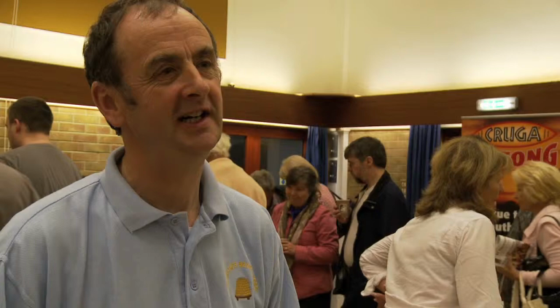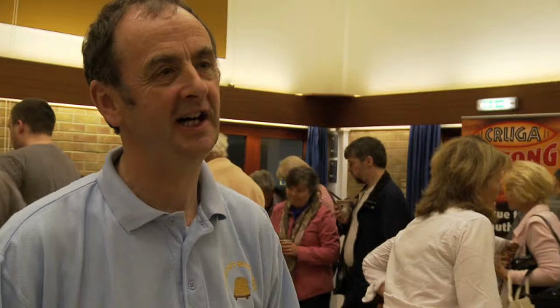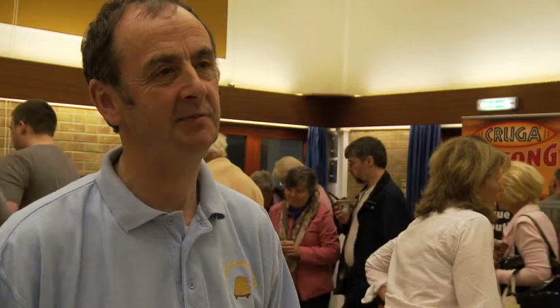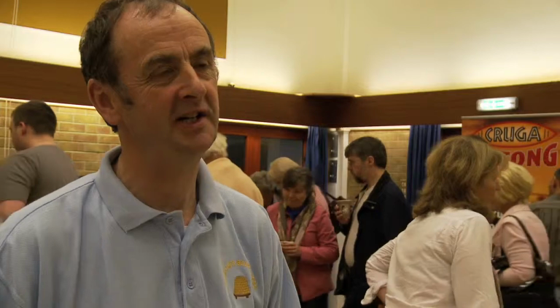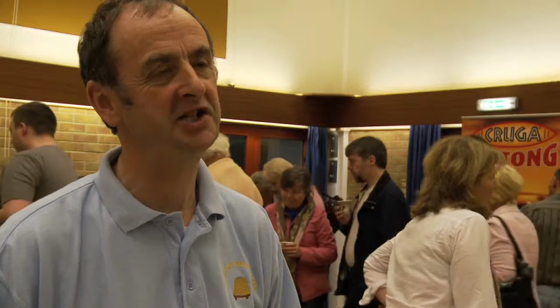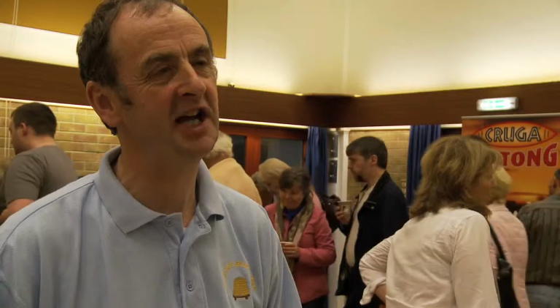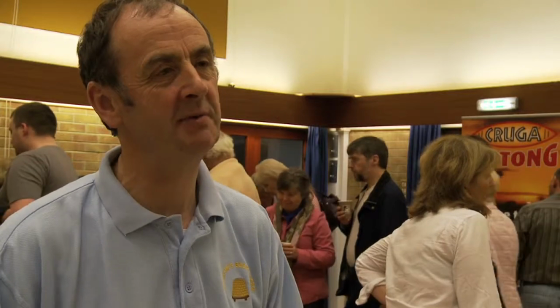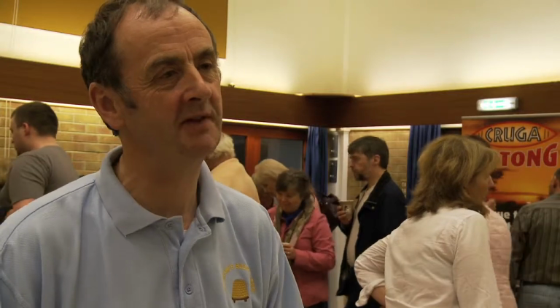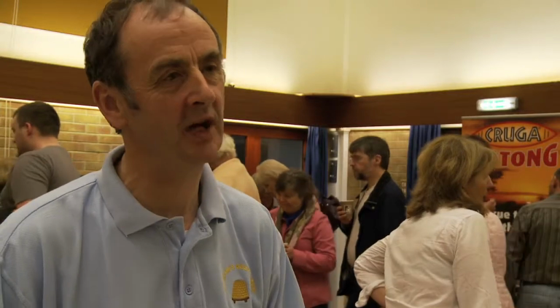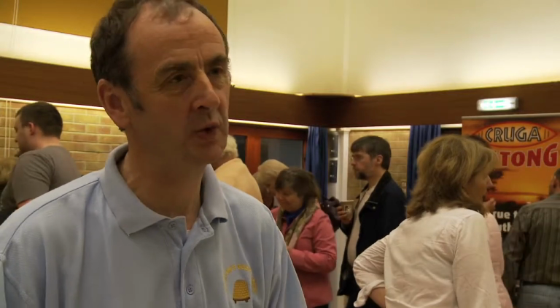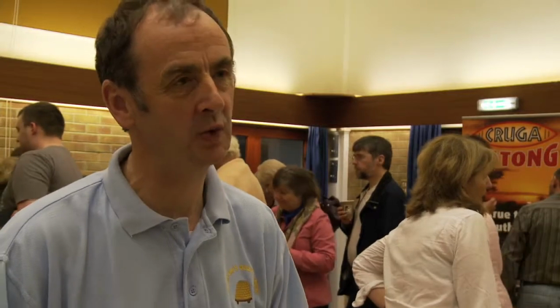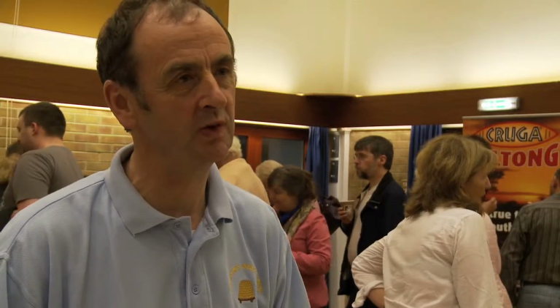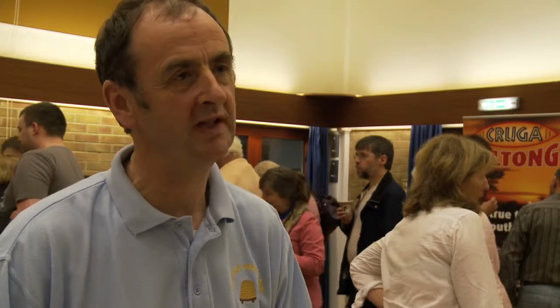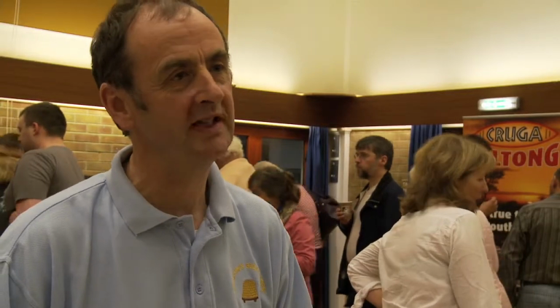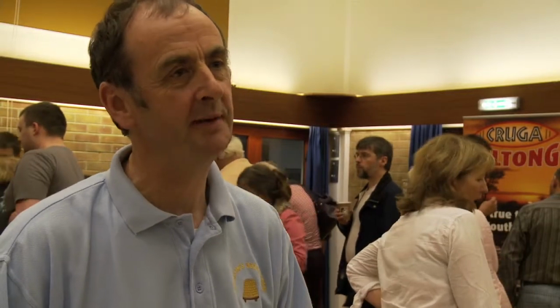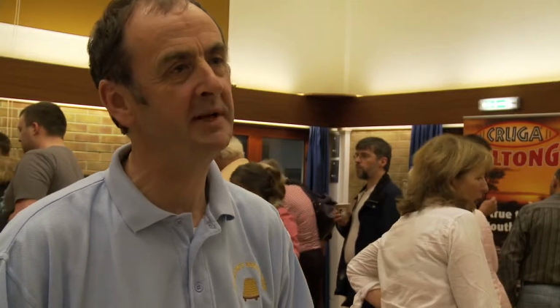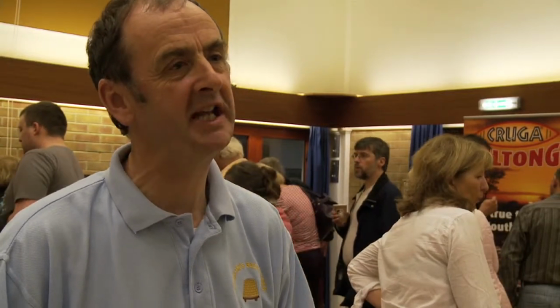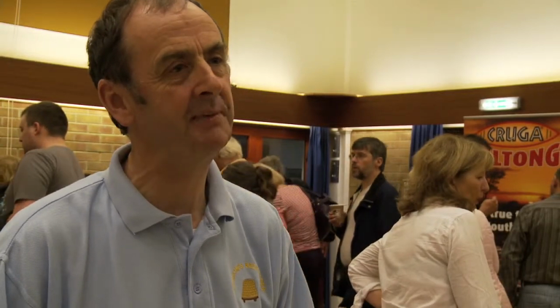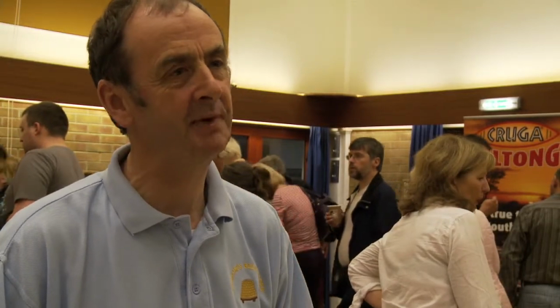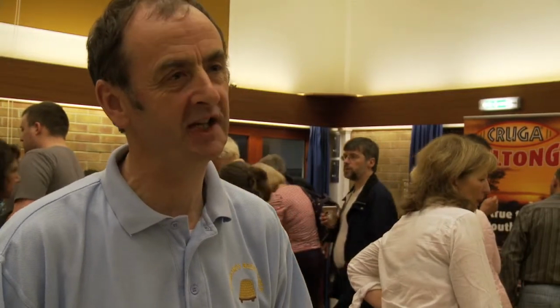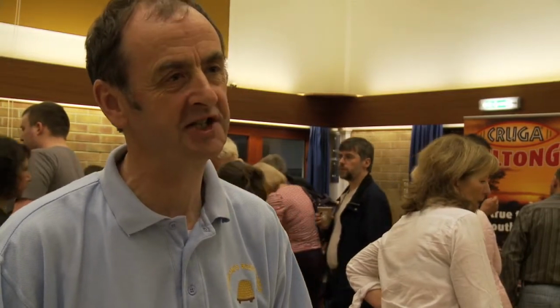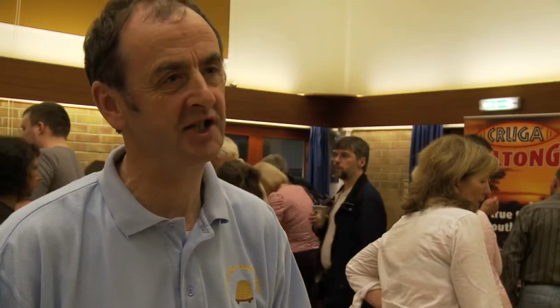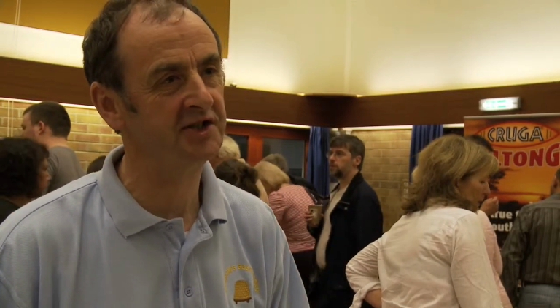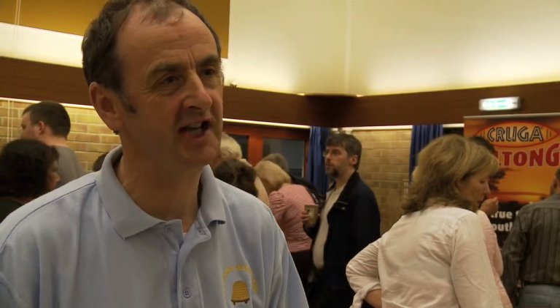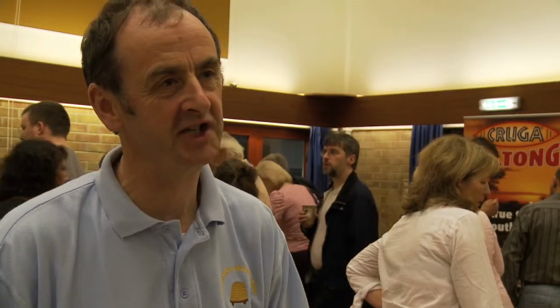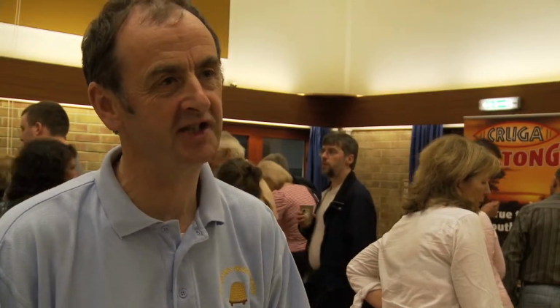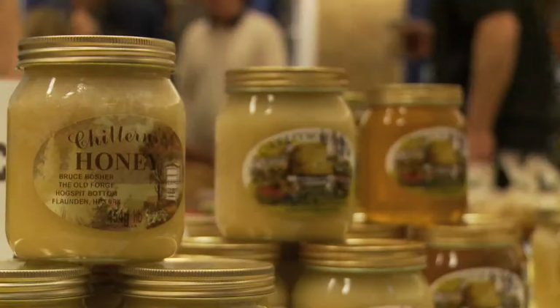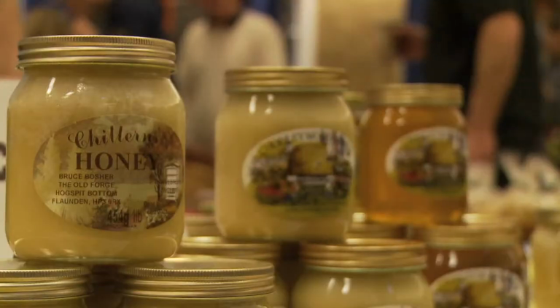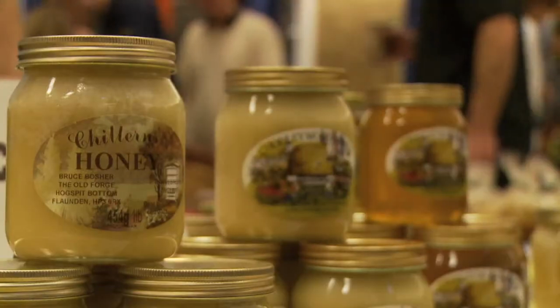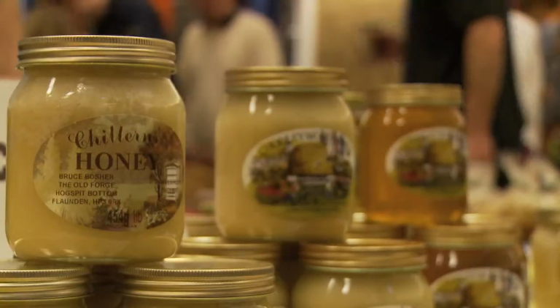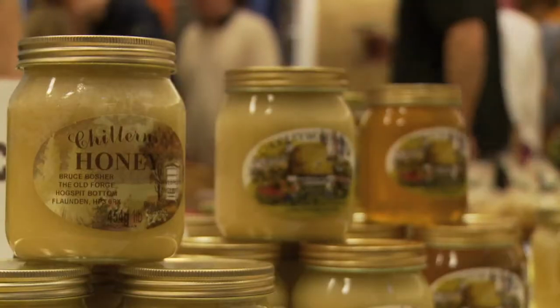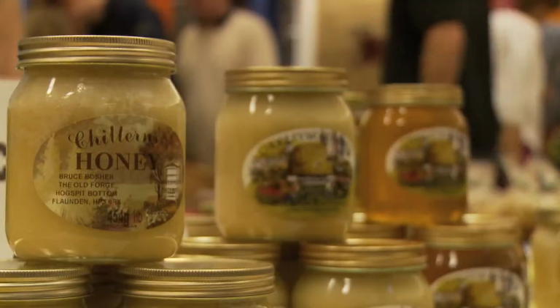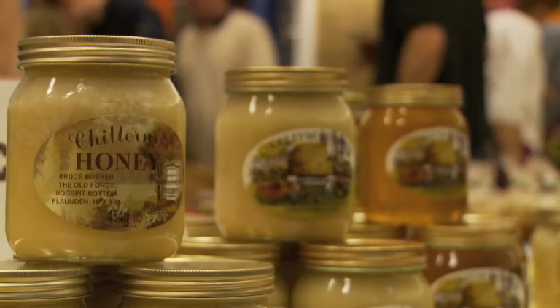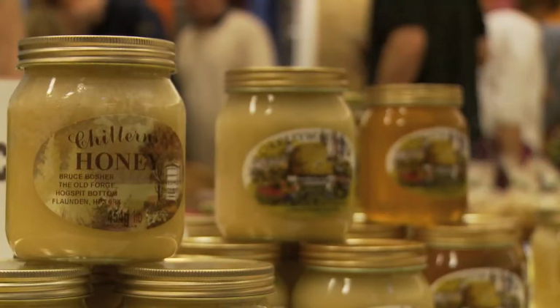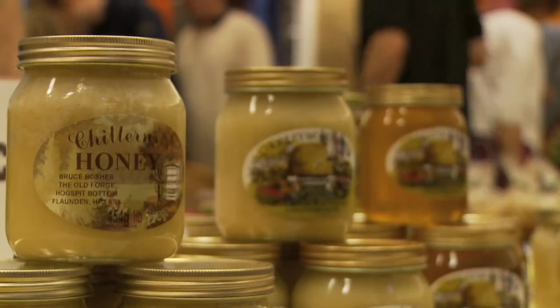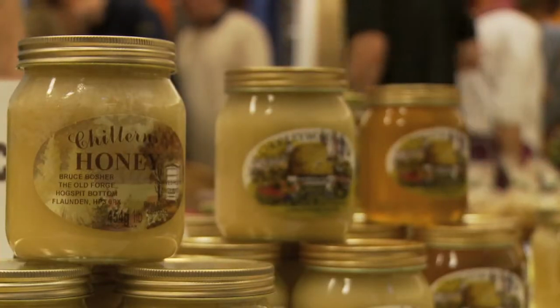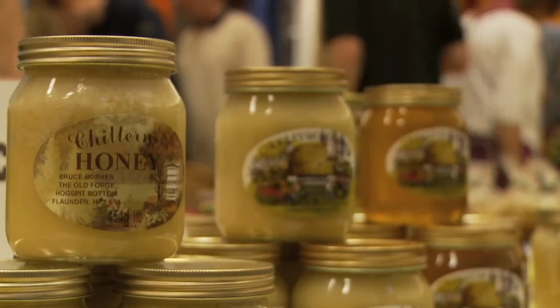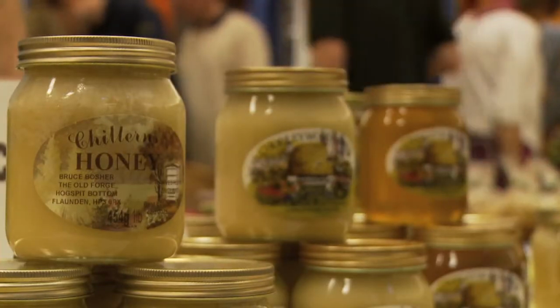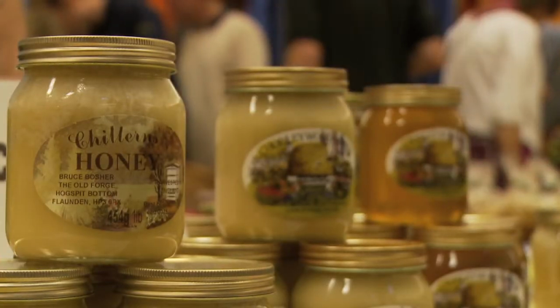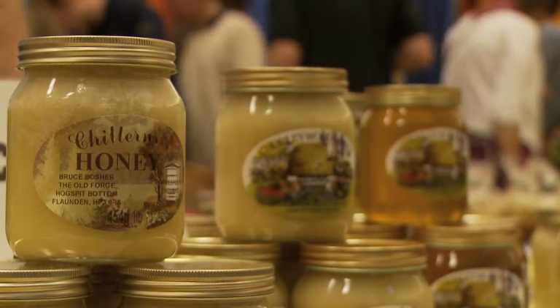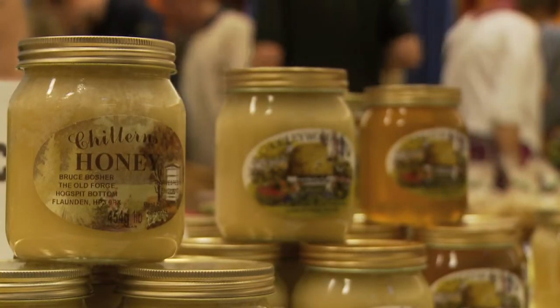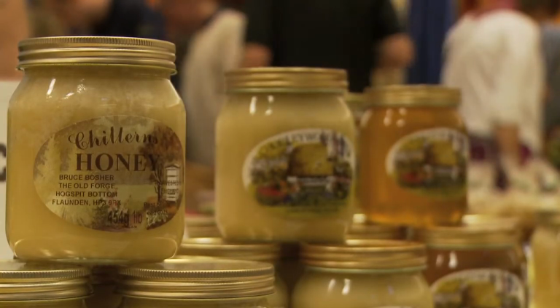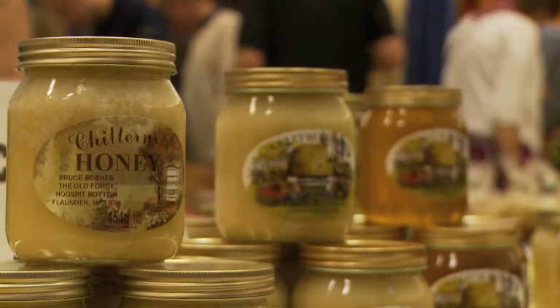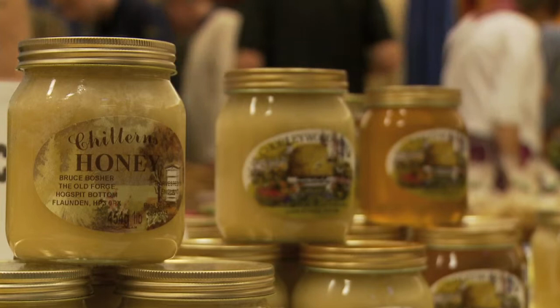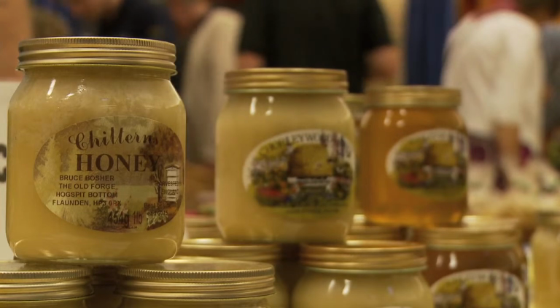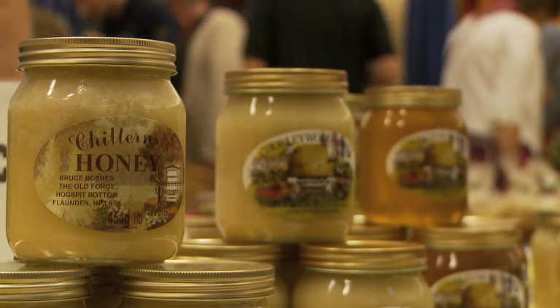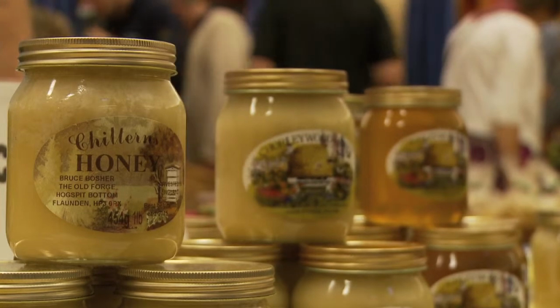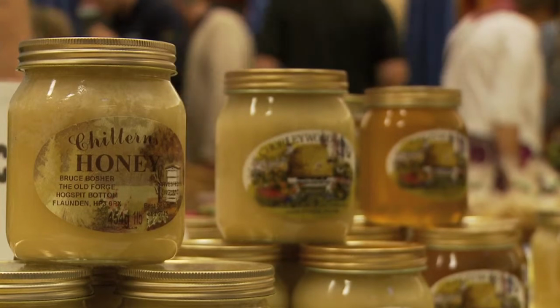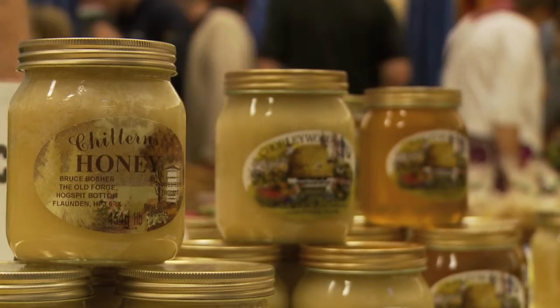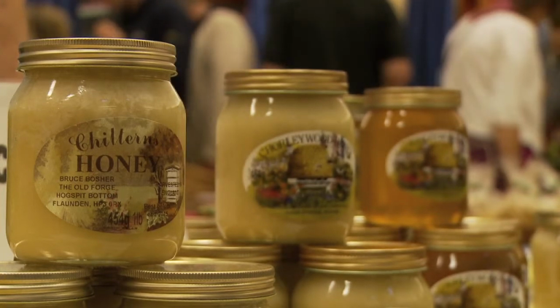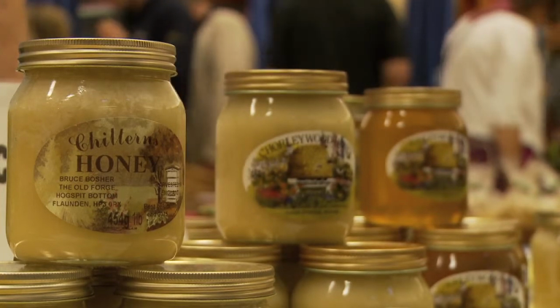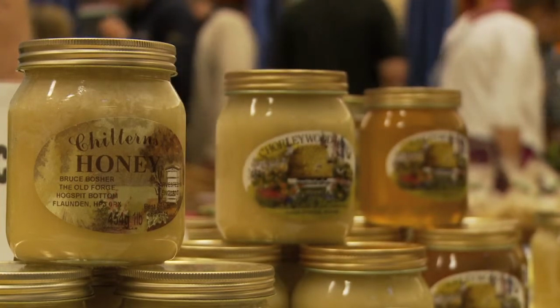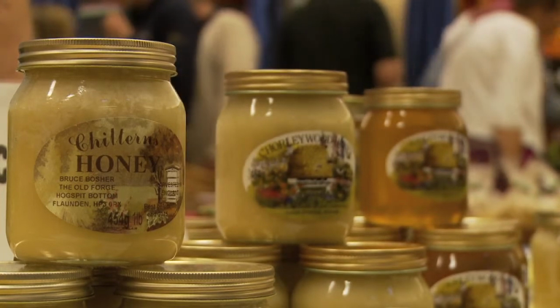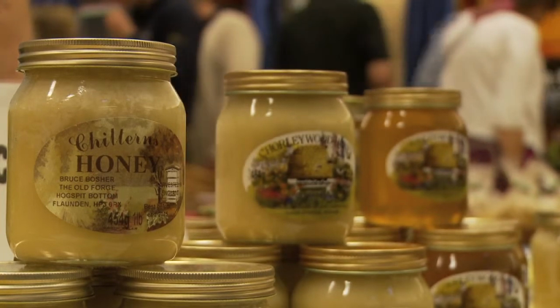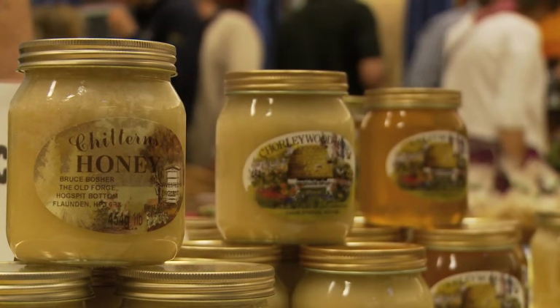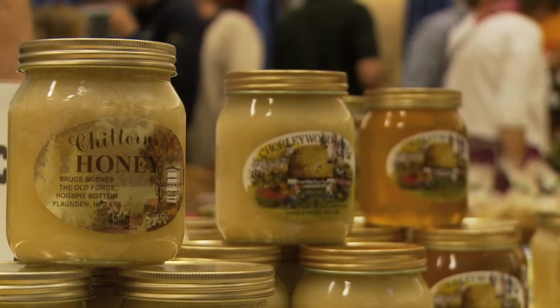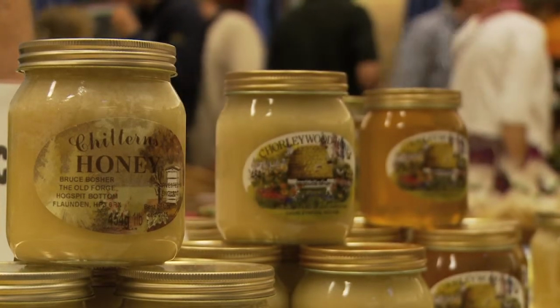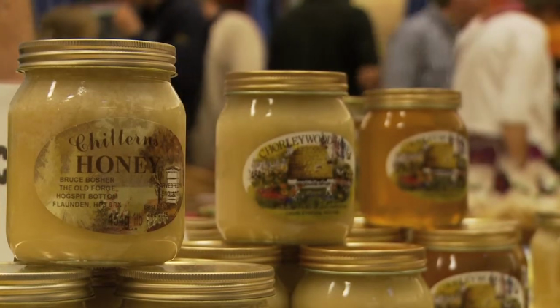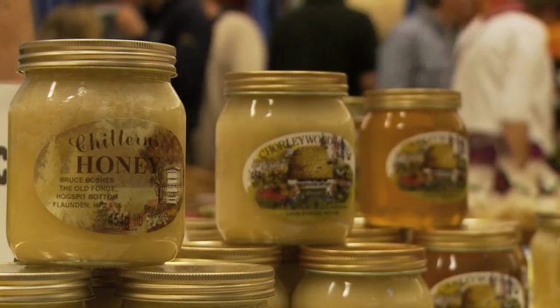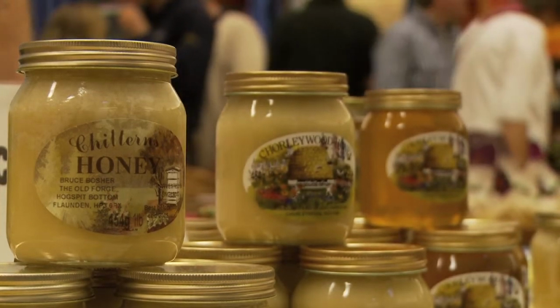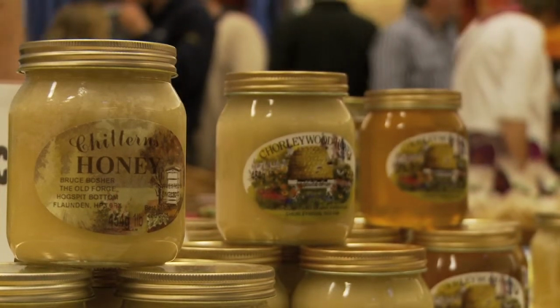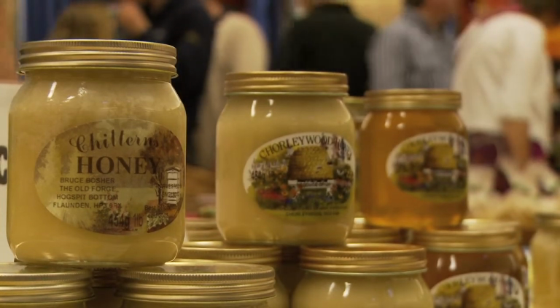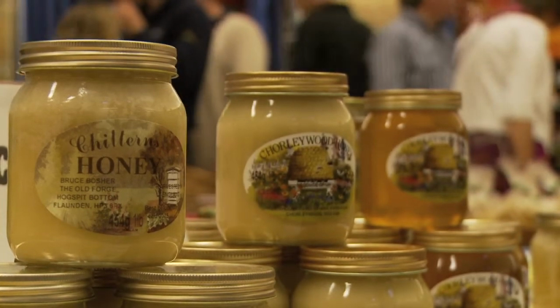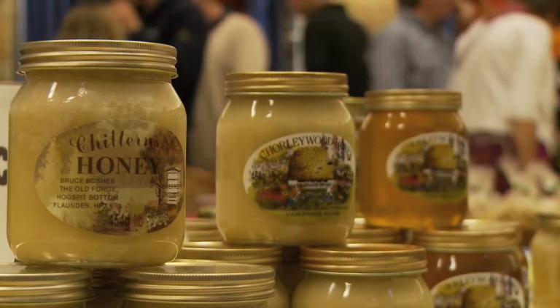I'm the chairman of the local beekeeping association and this is some of our goods. We've got honey which is here in a comb.